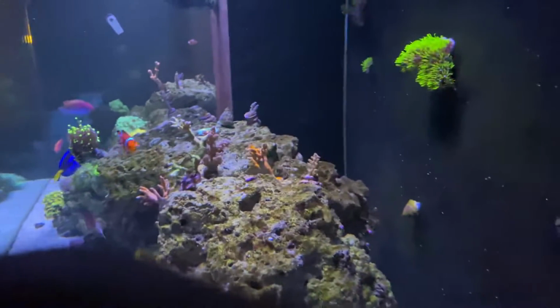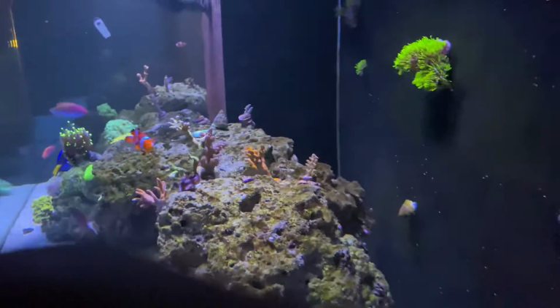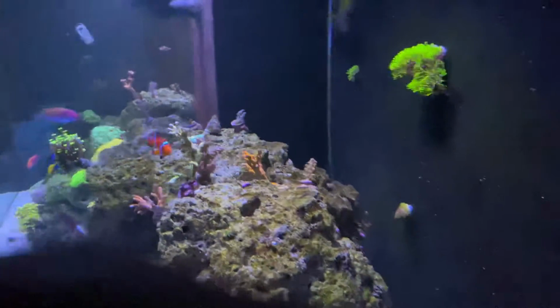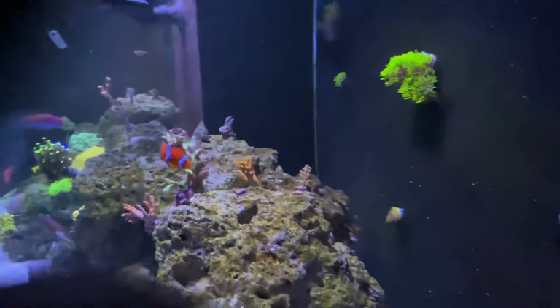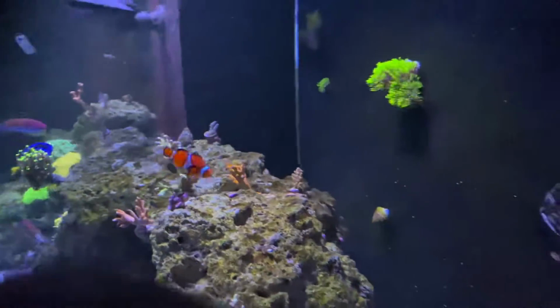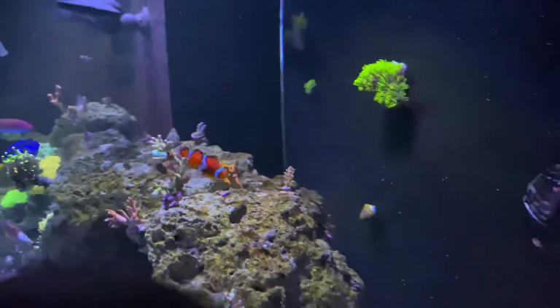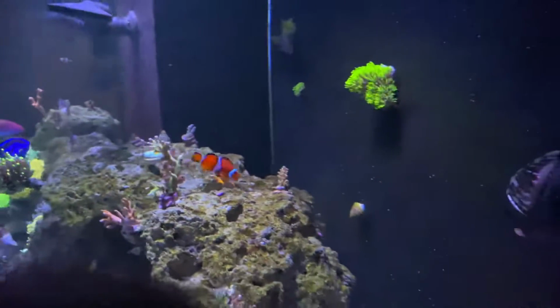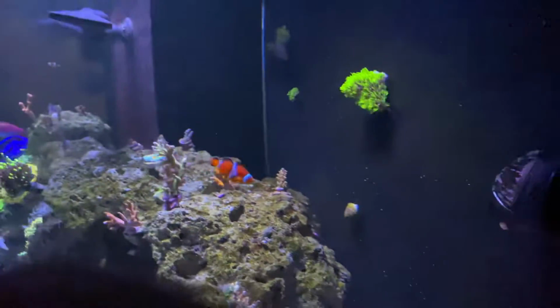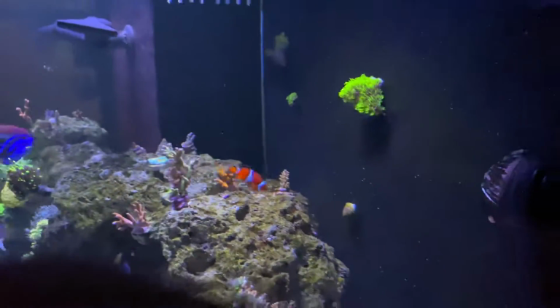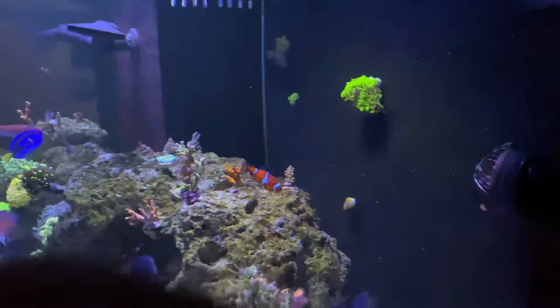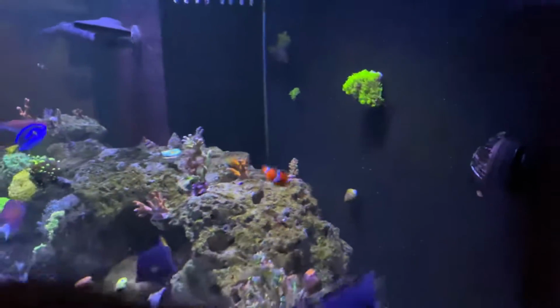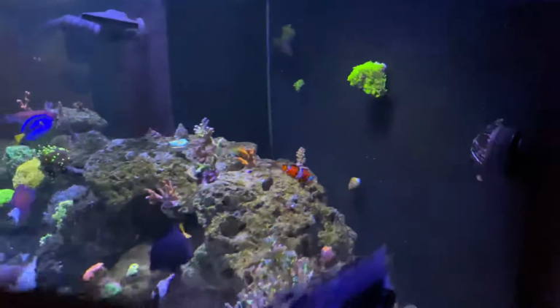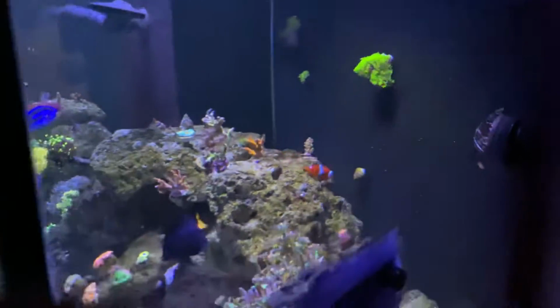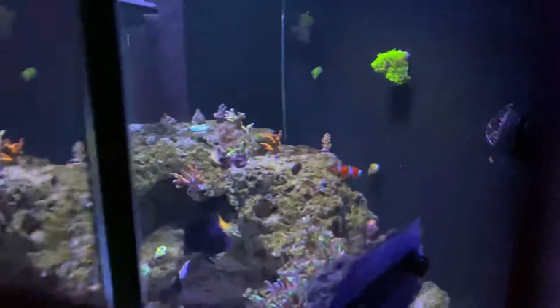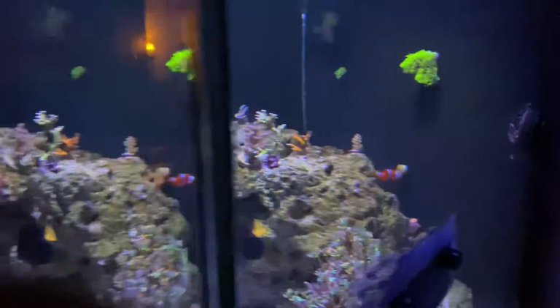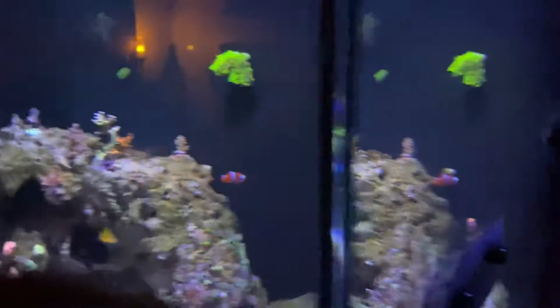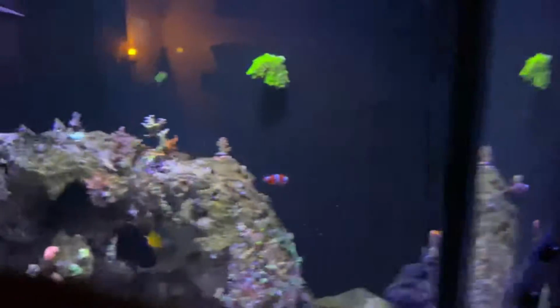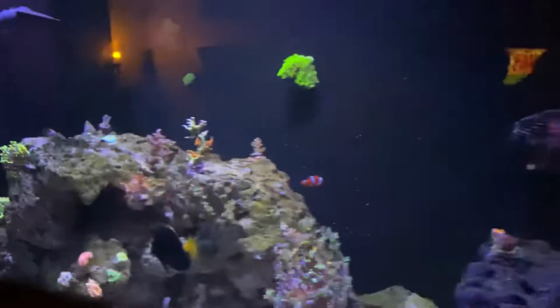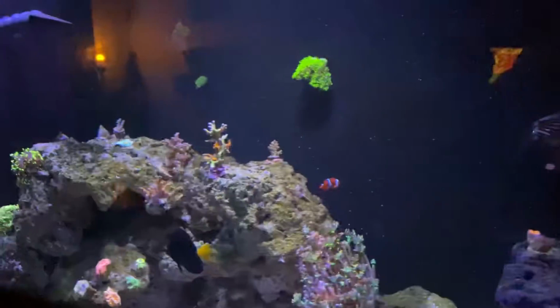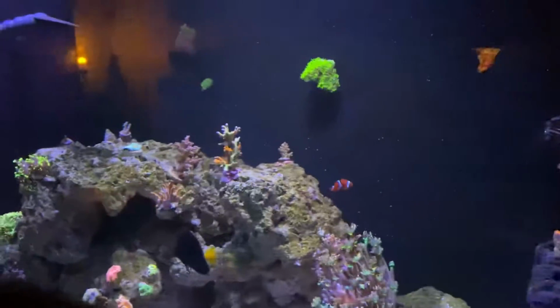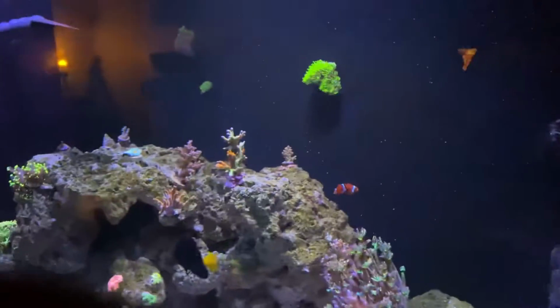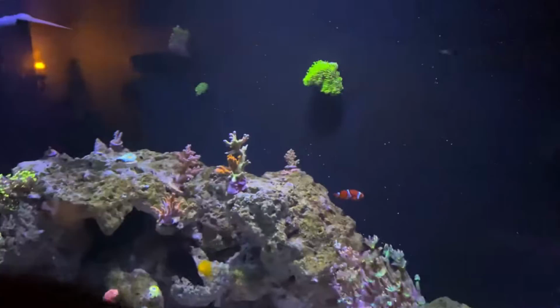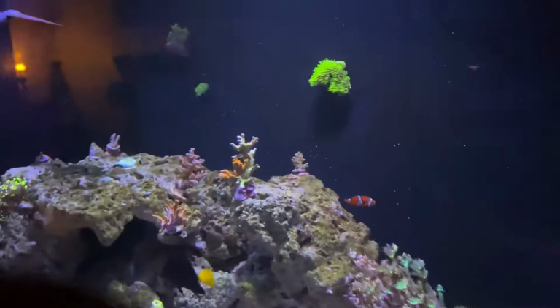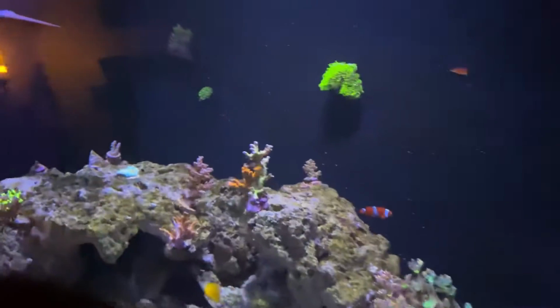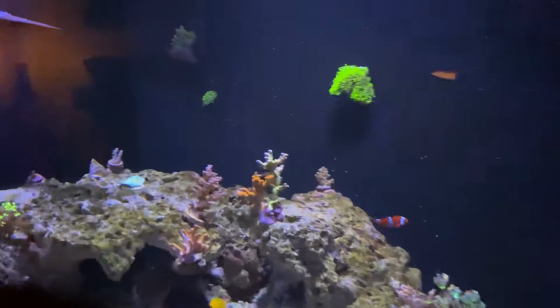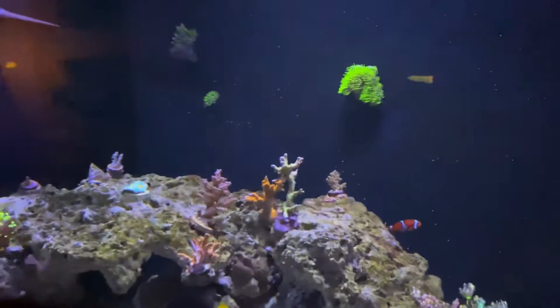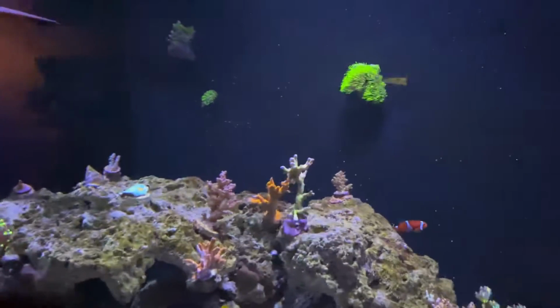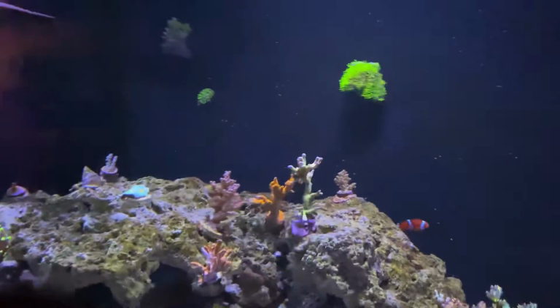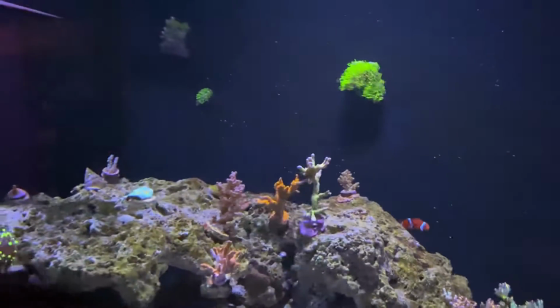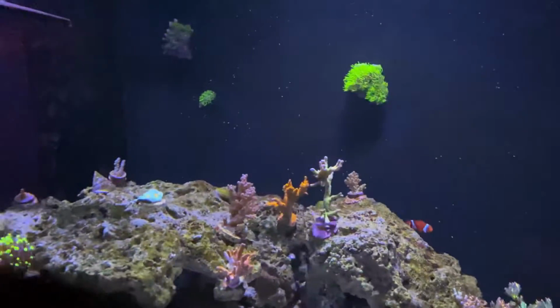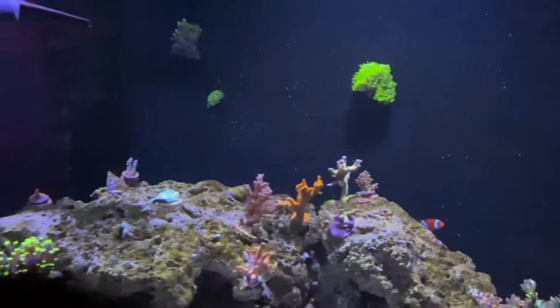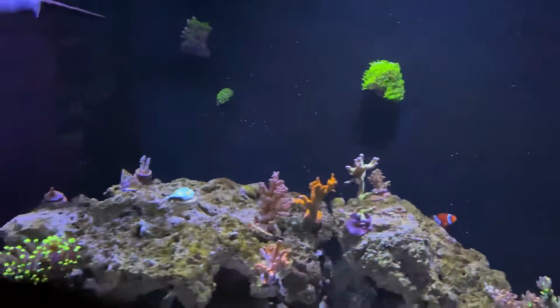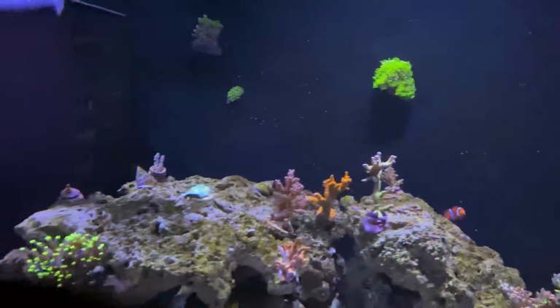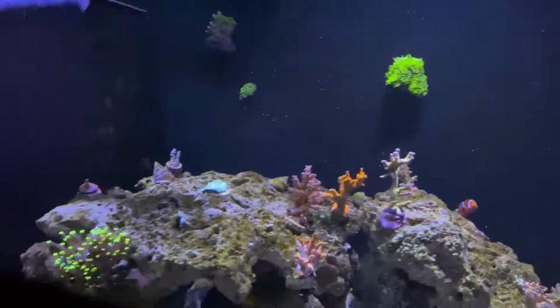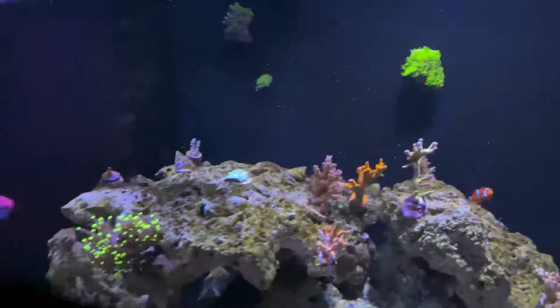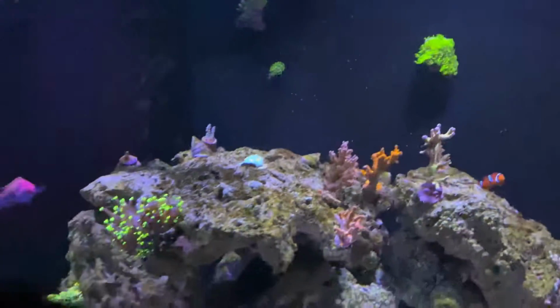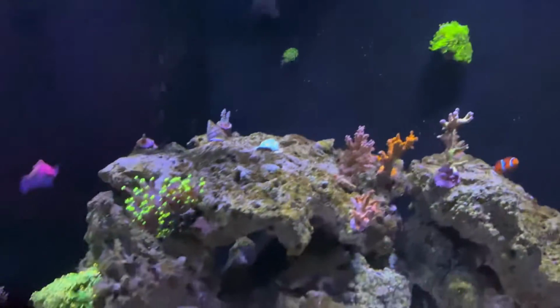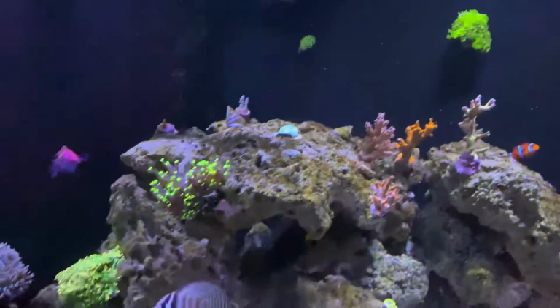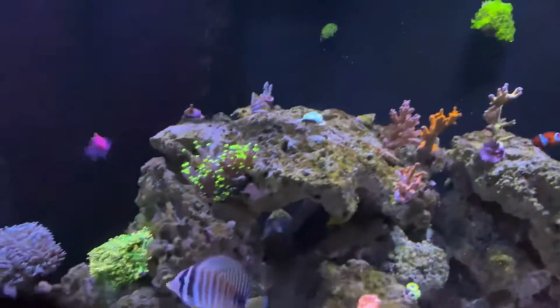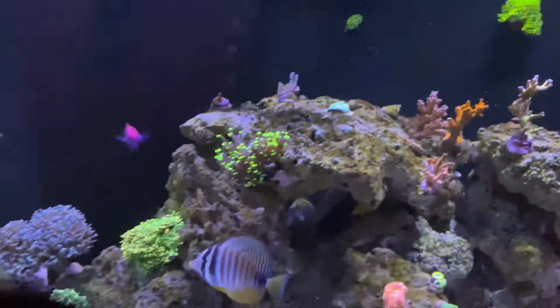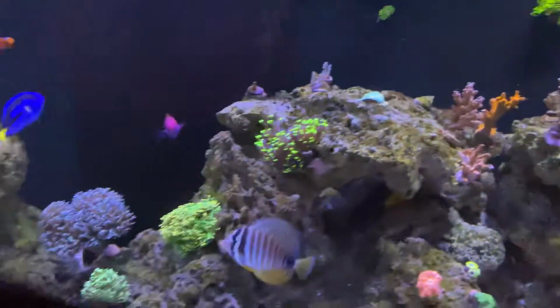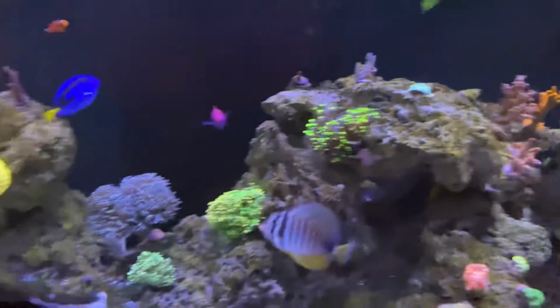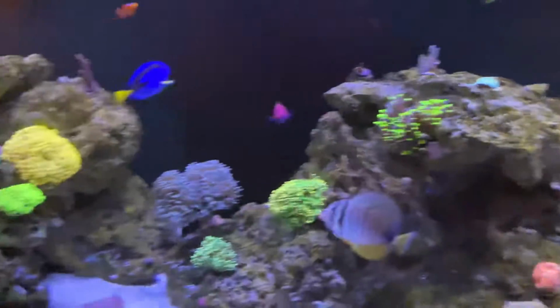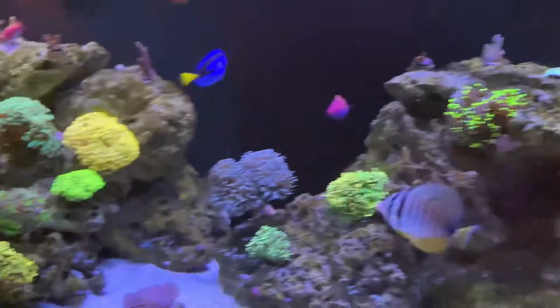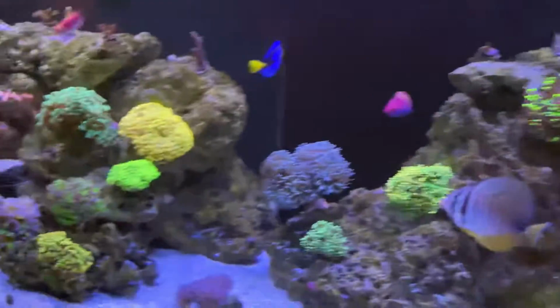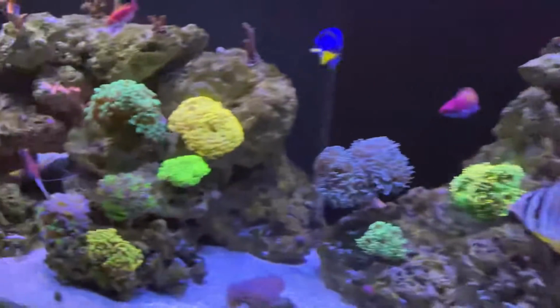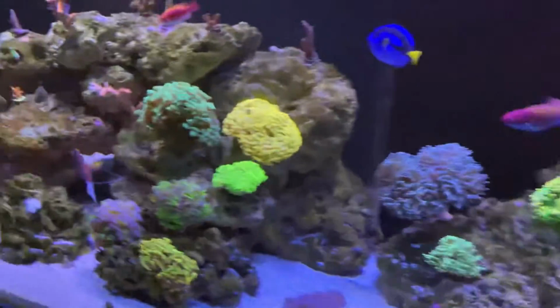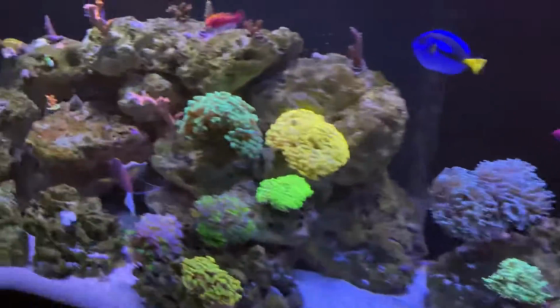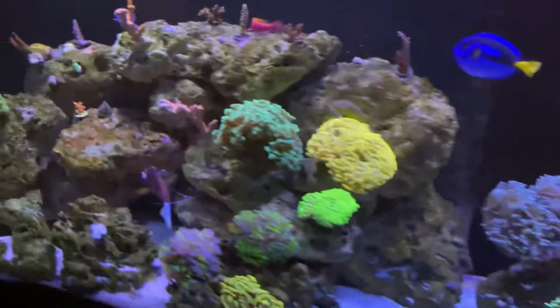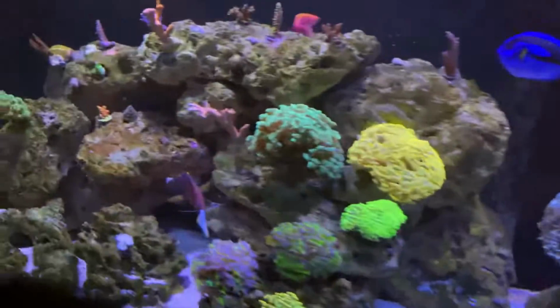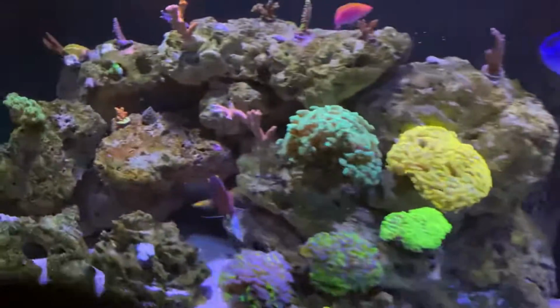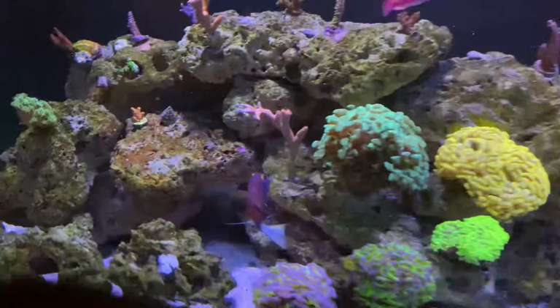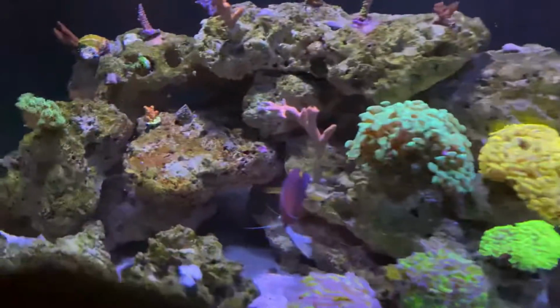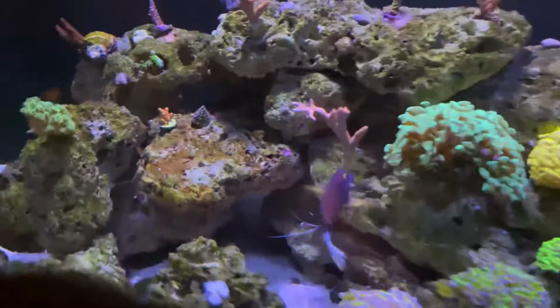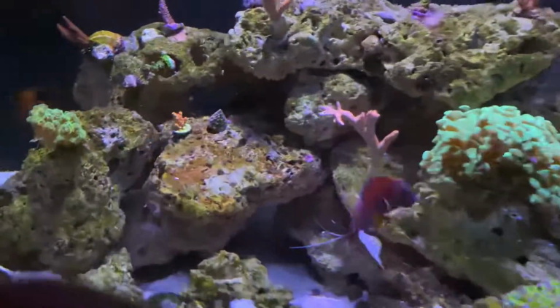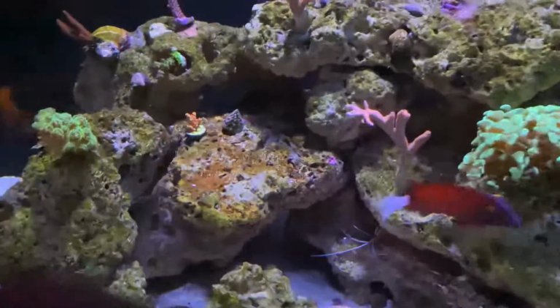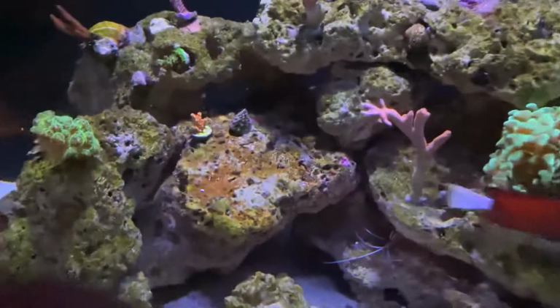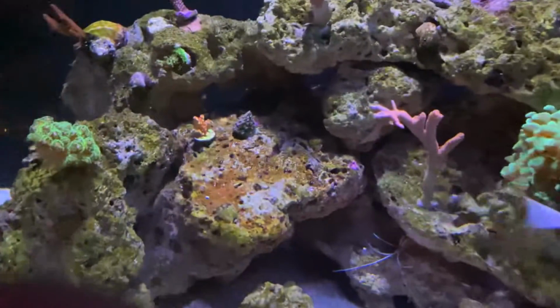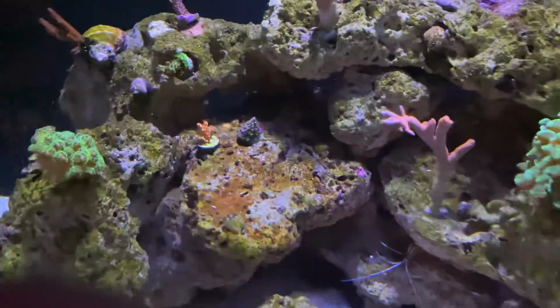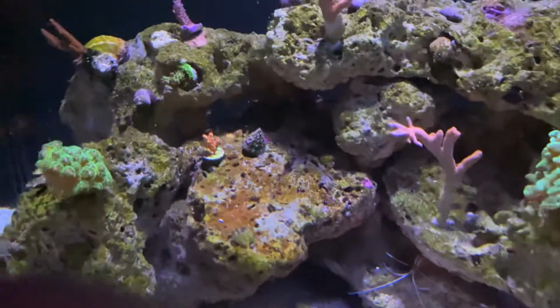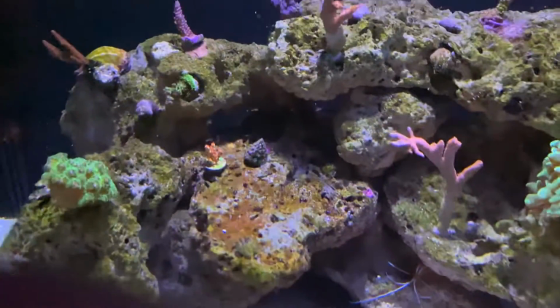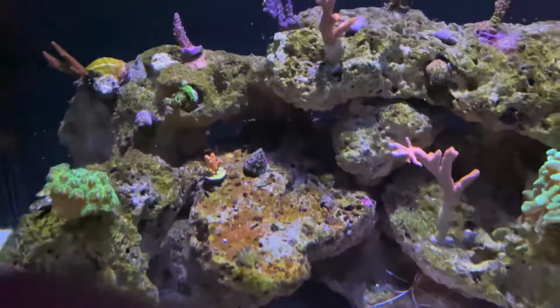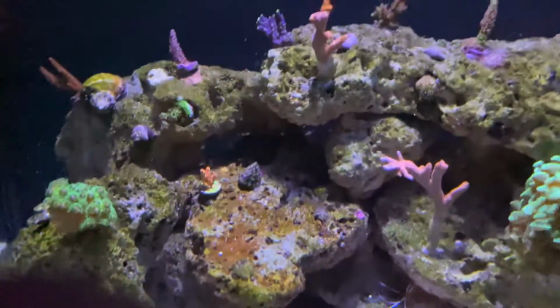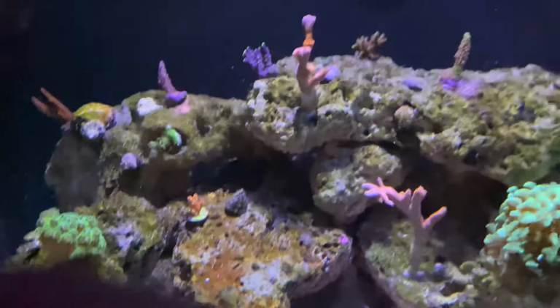Got my GSP growing up there. You guys got any tips on this tank, let me know. Thanks.